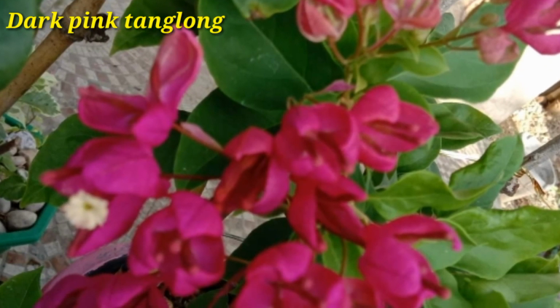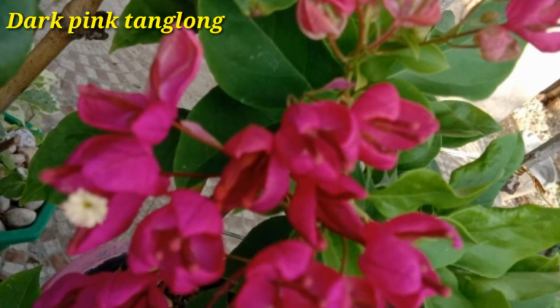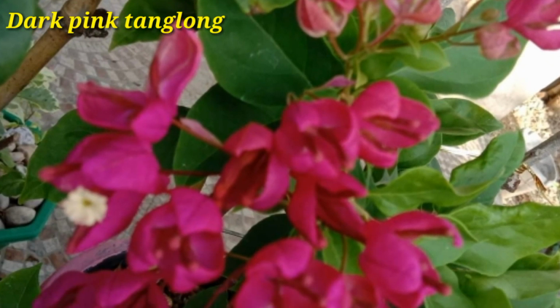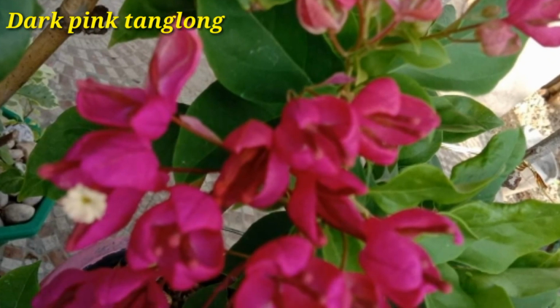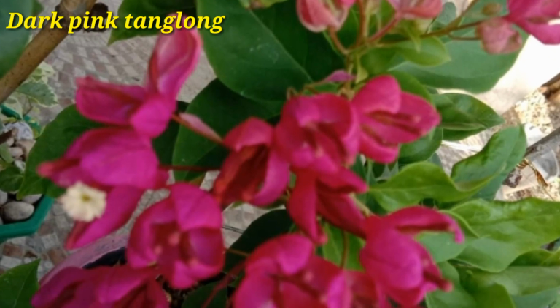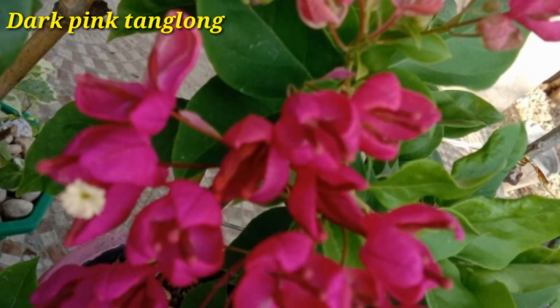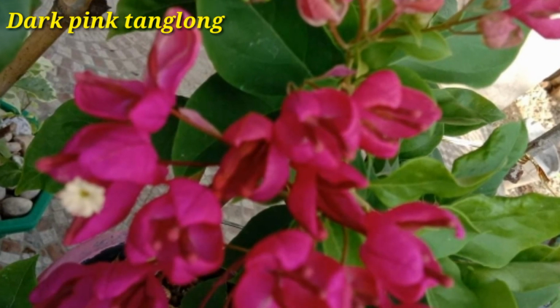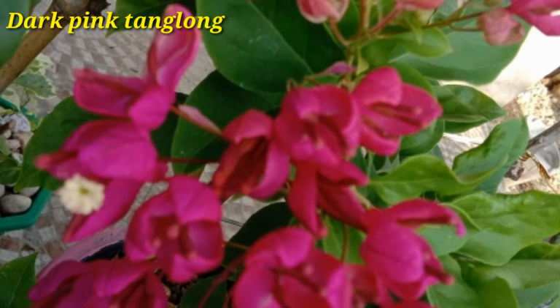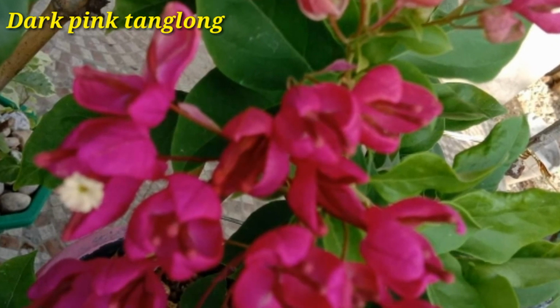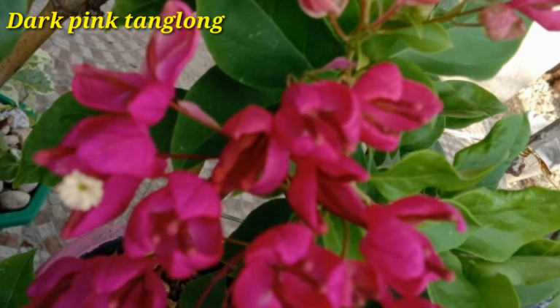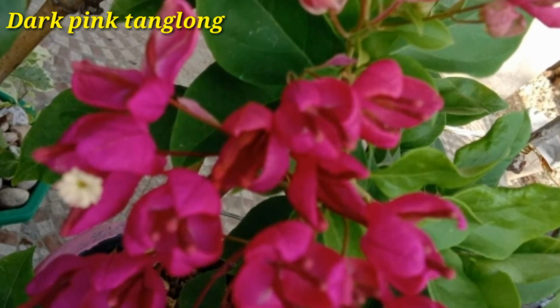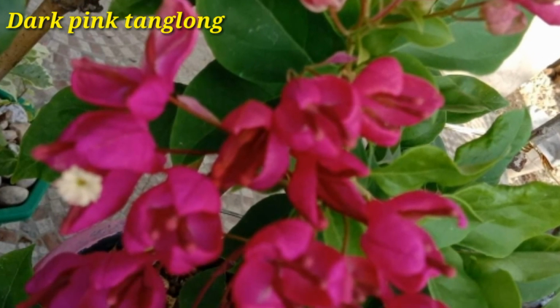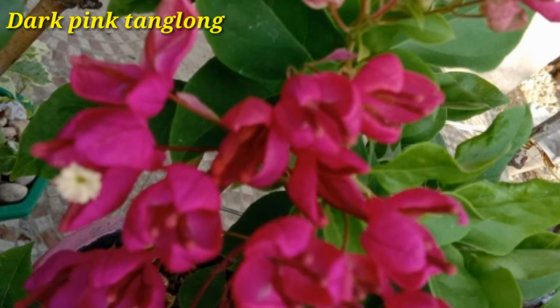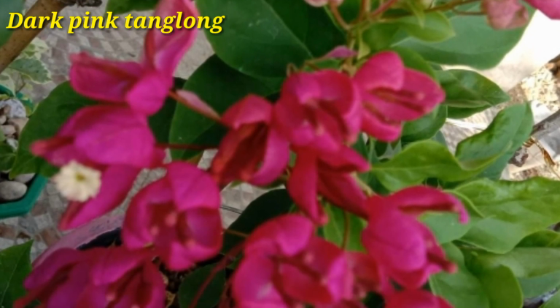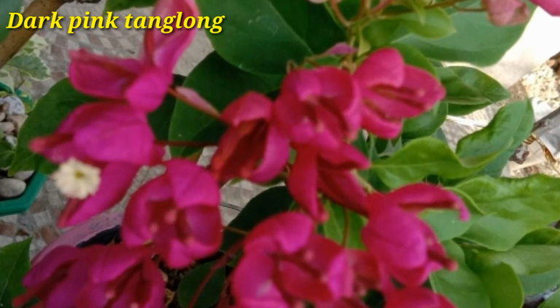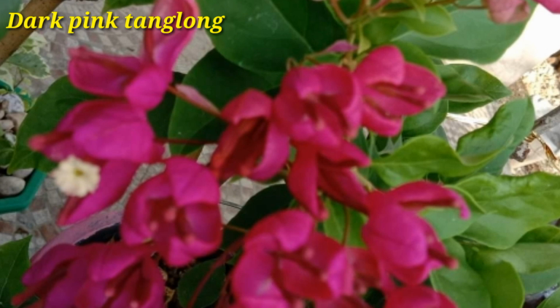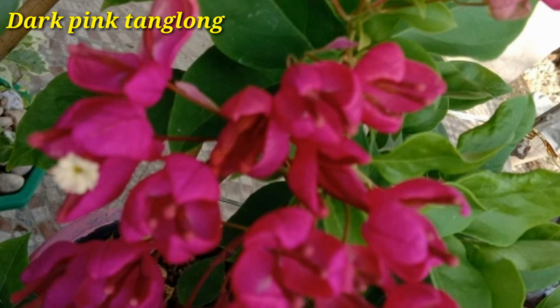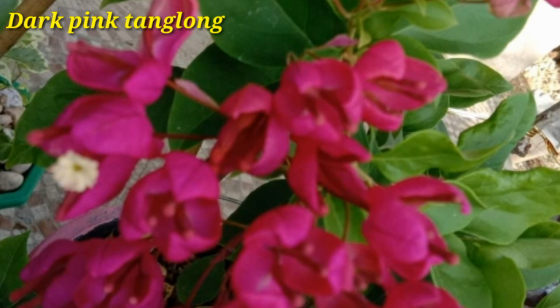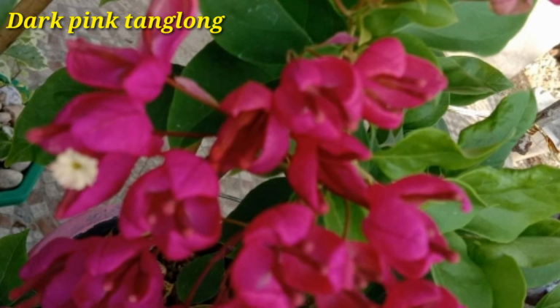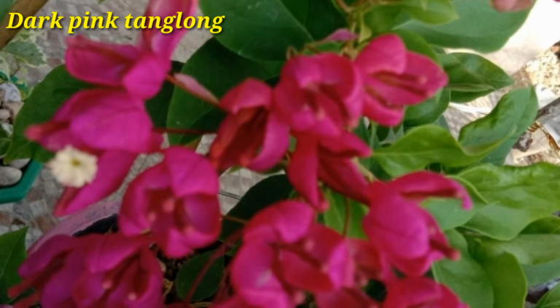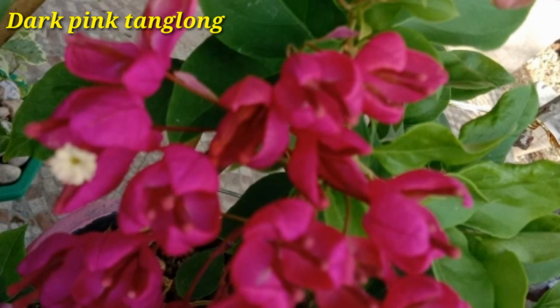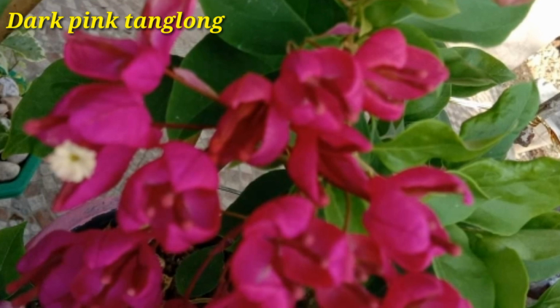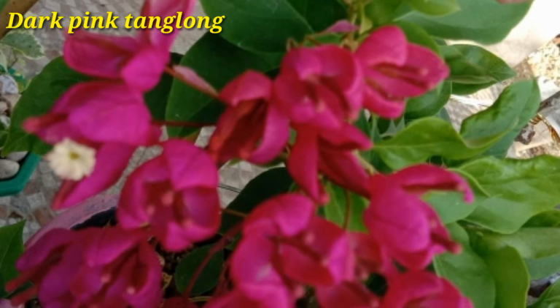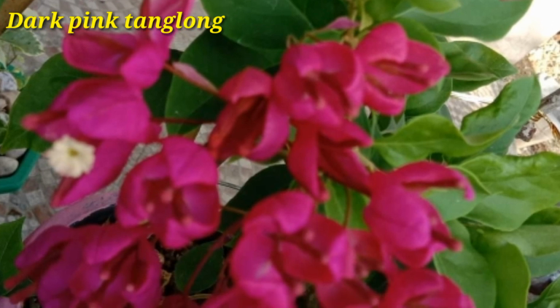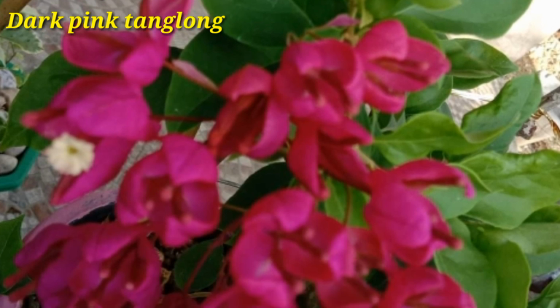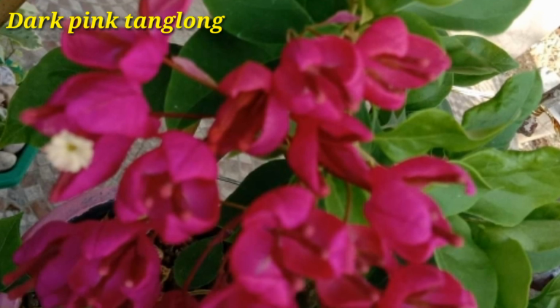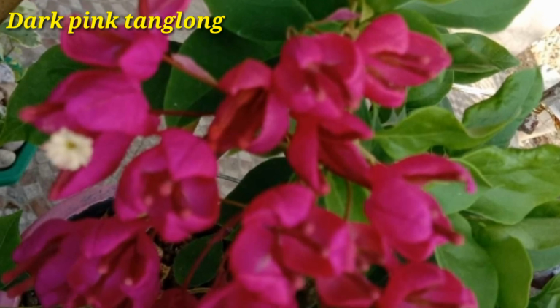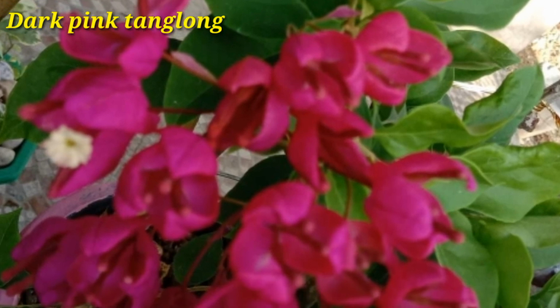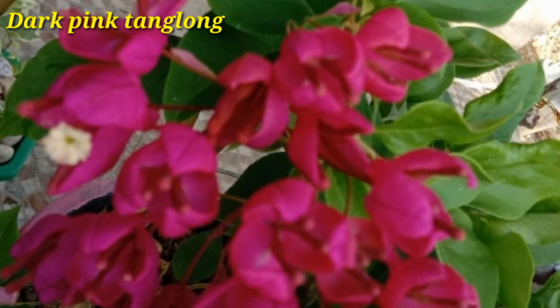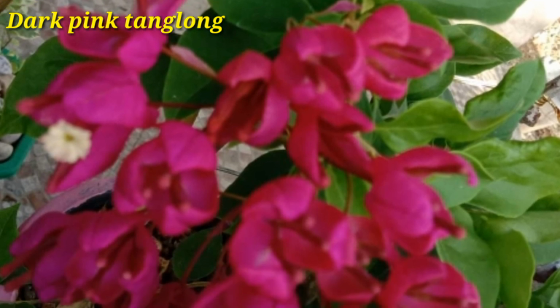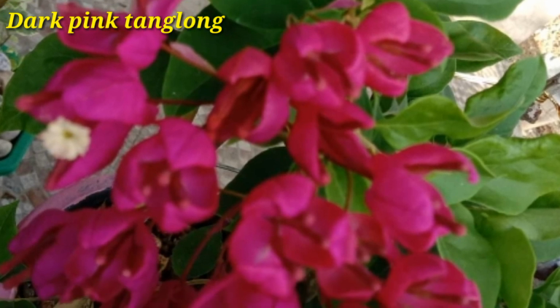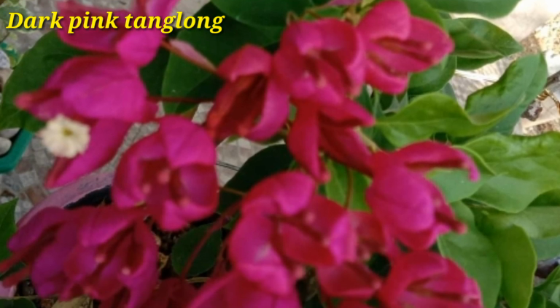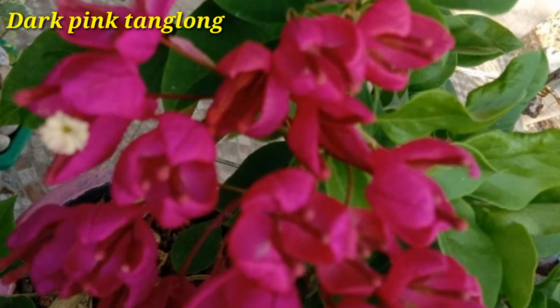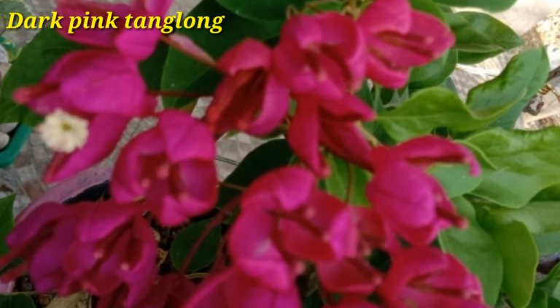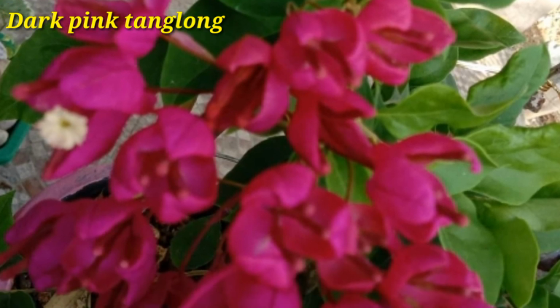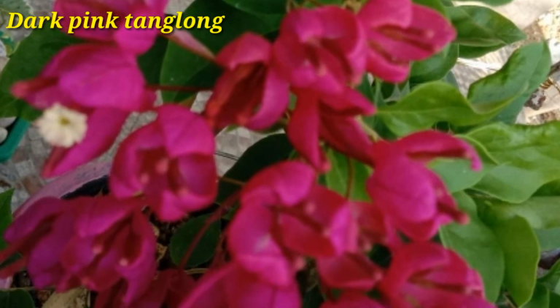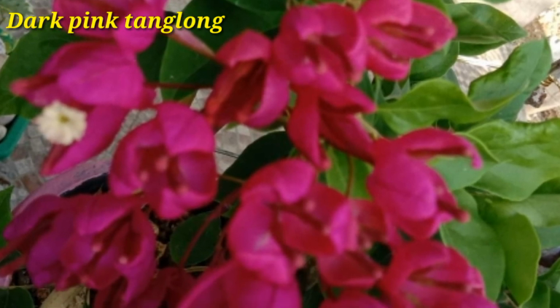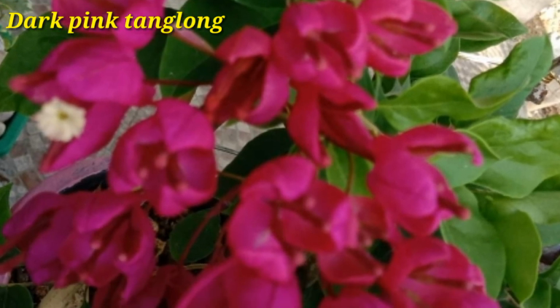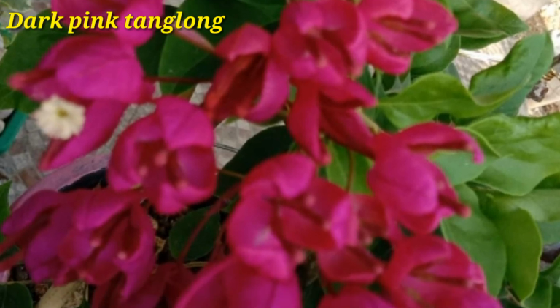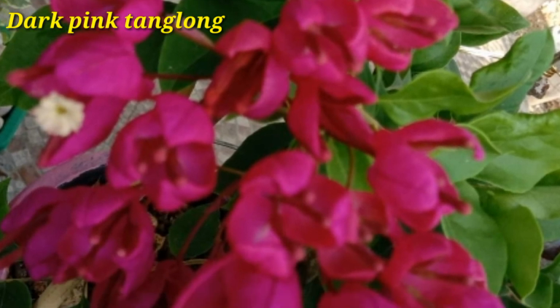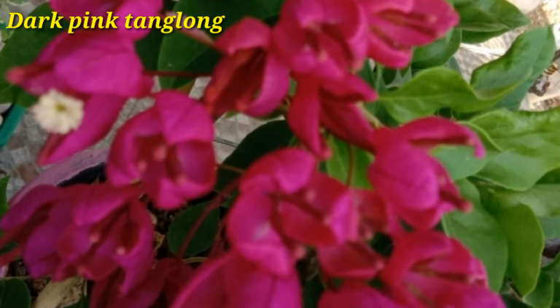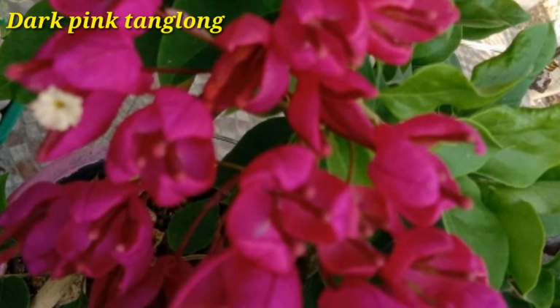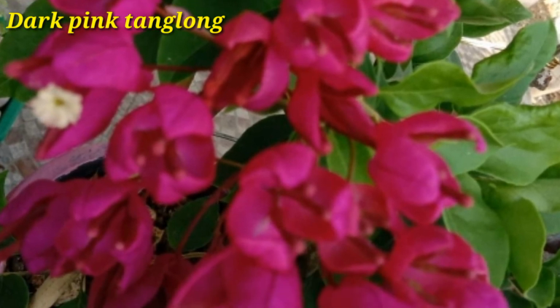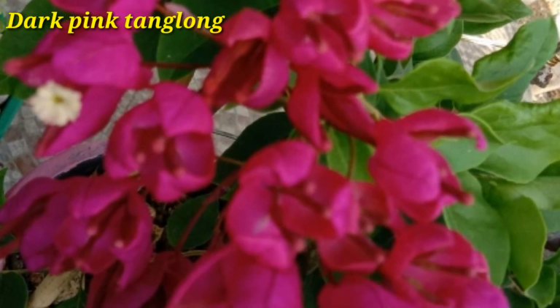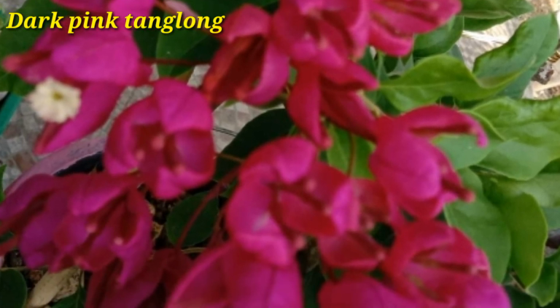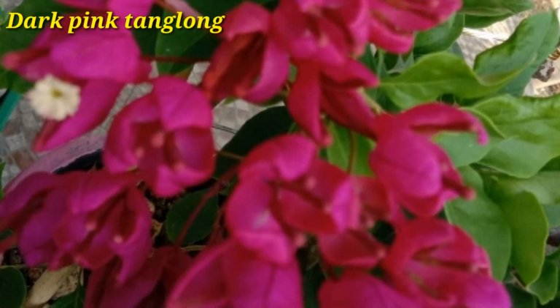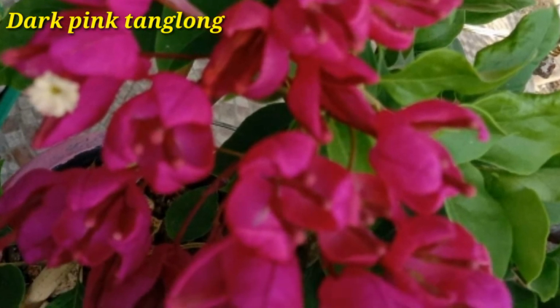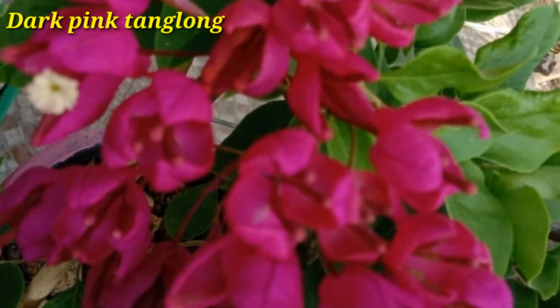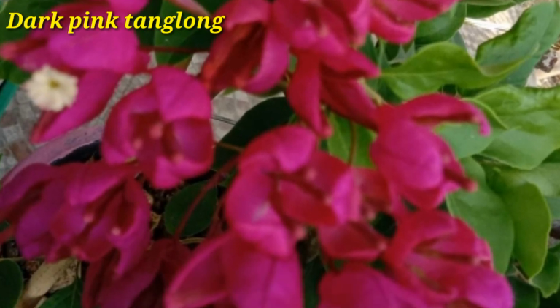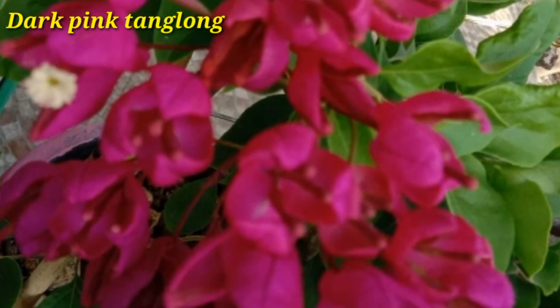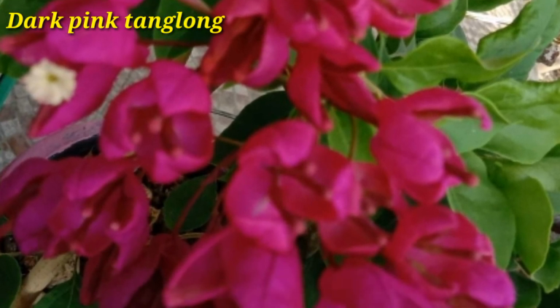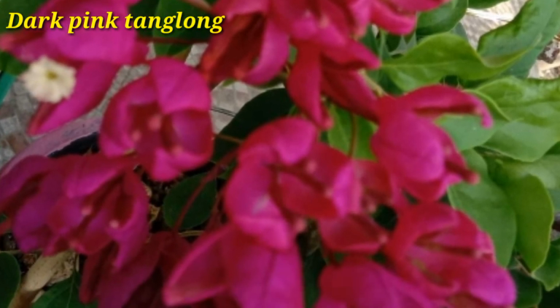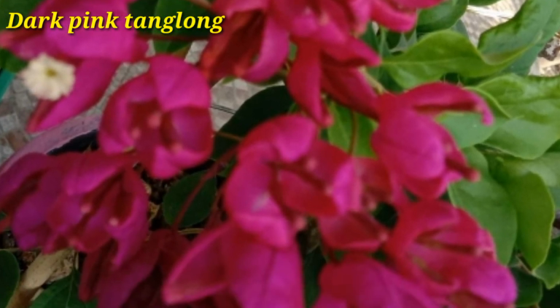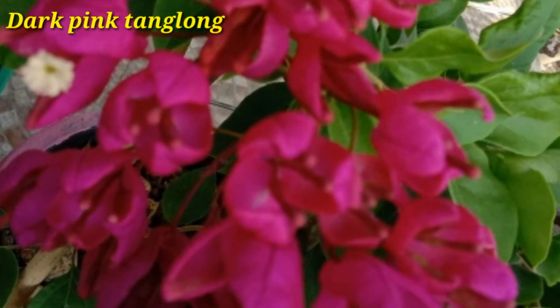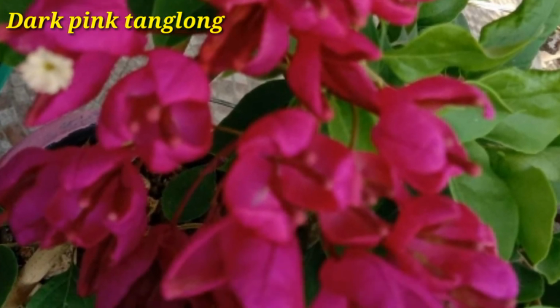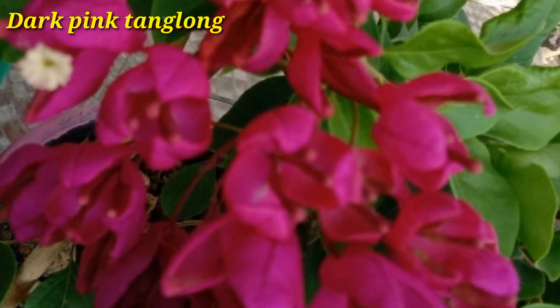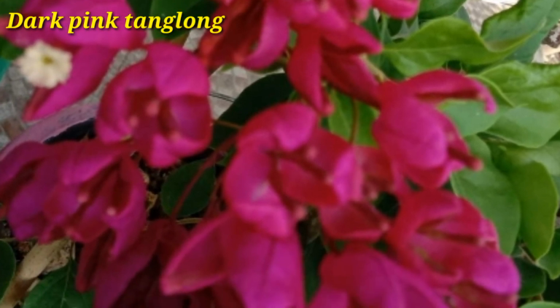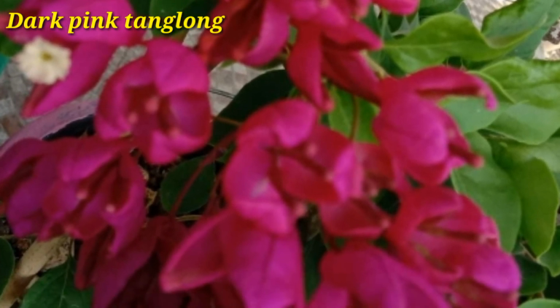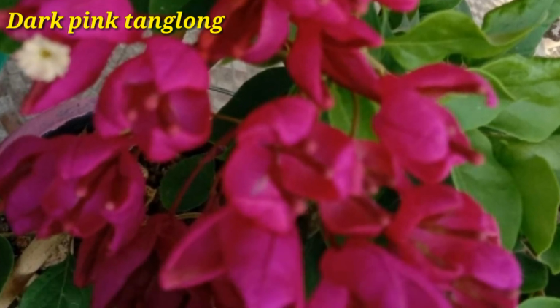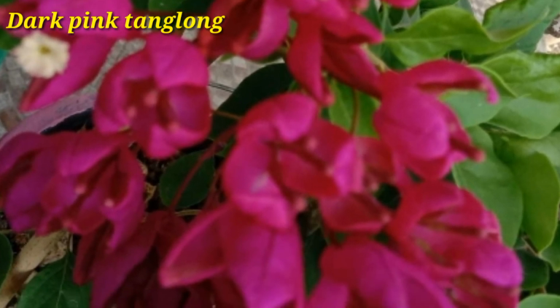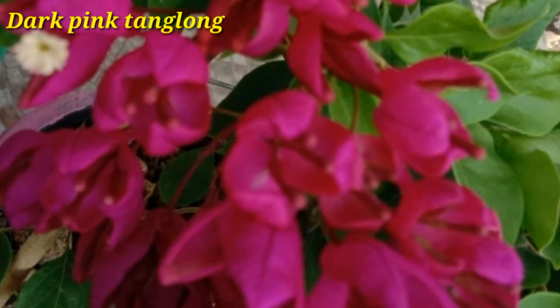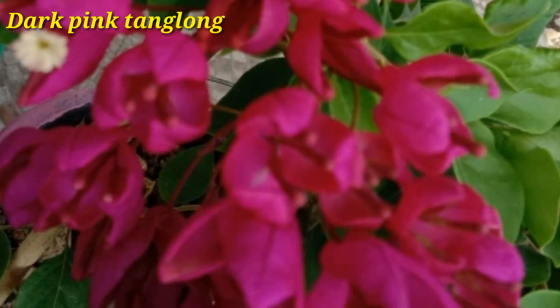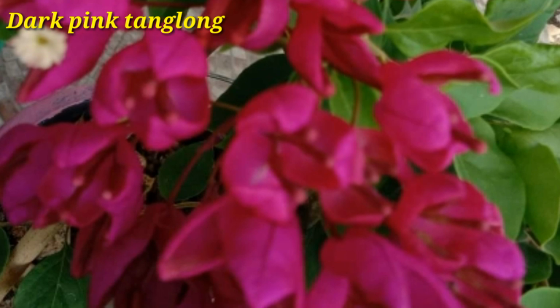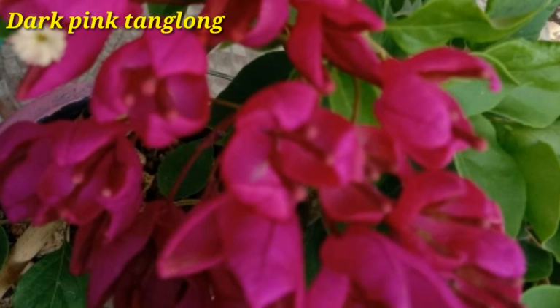Bougainvillea blooms well on new growth. You can prune the plant as needed to maintain the desired size.